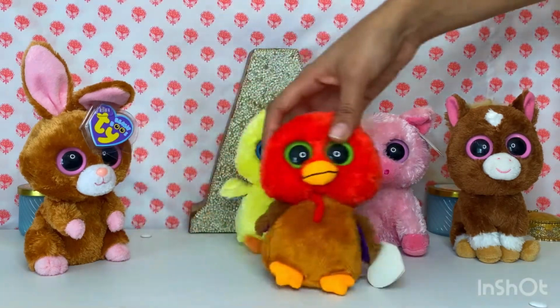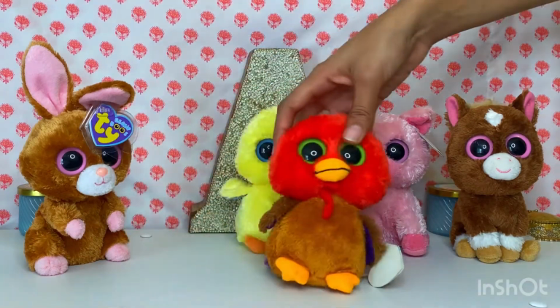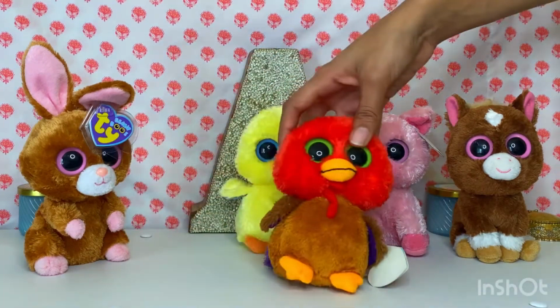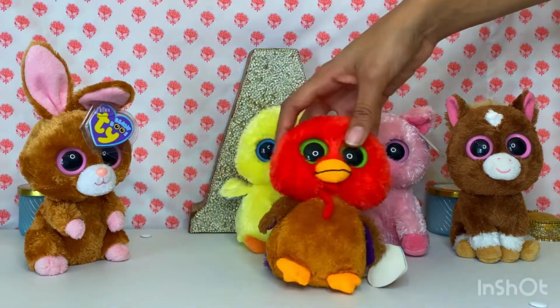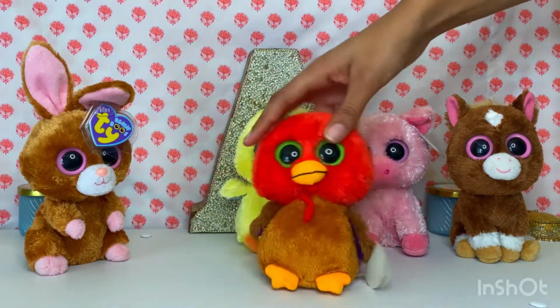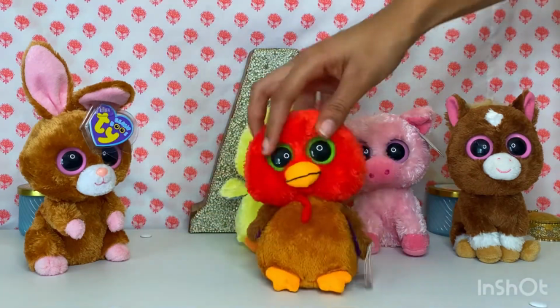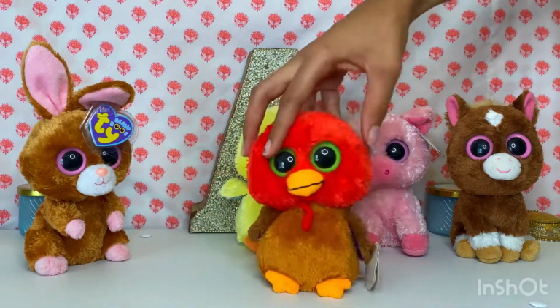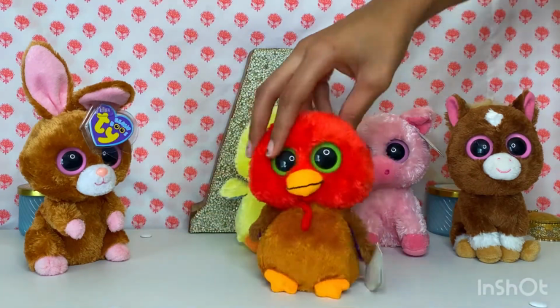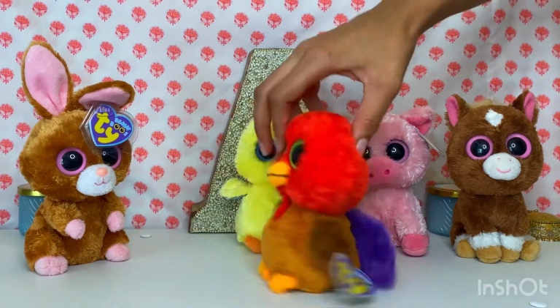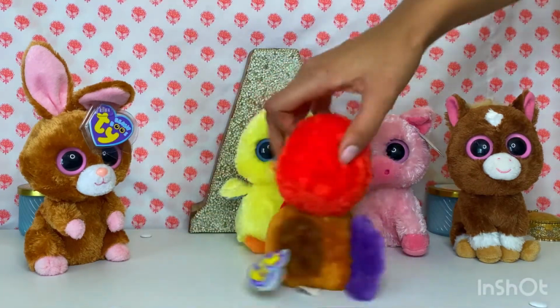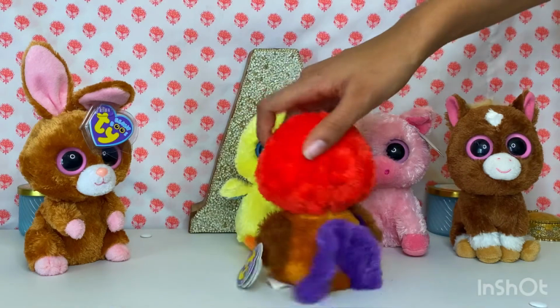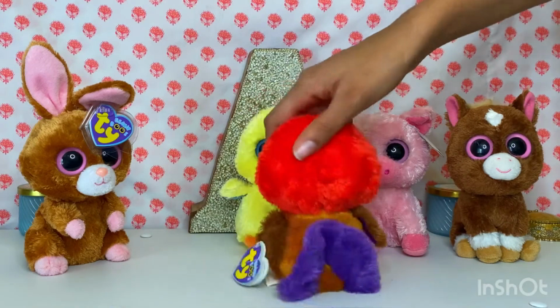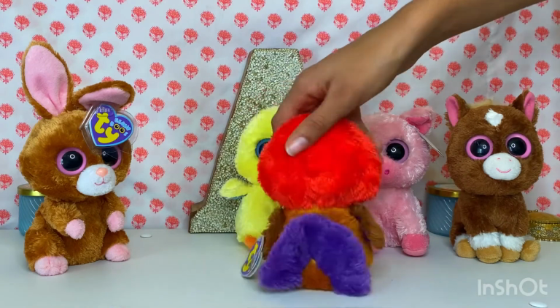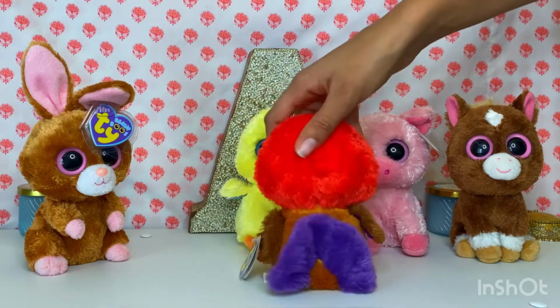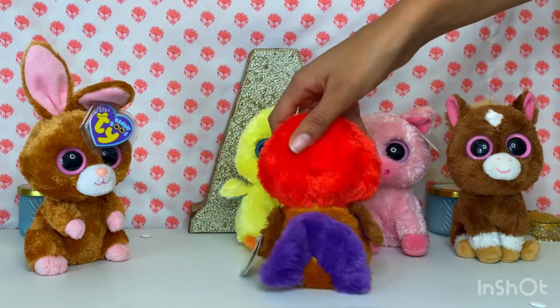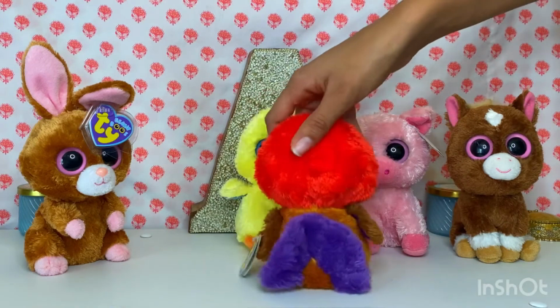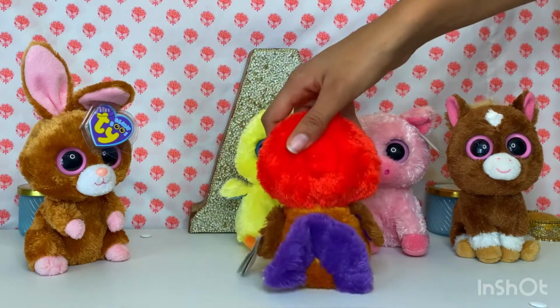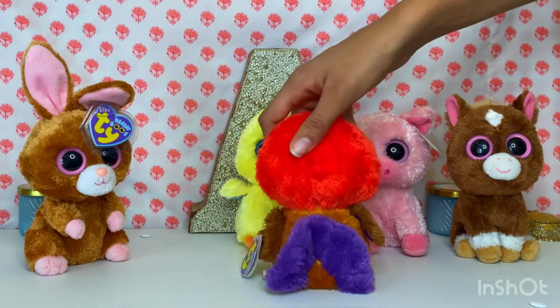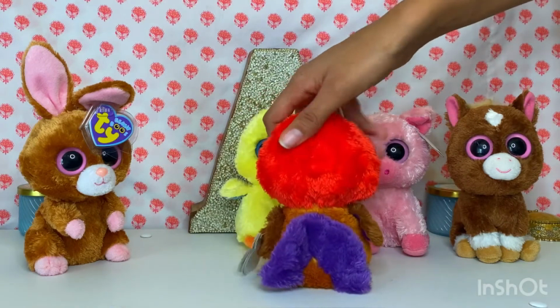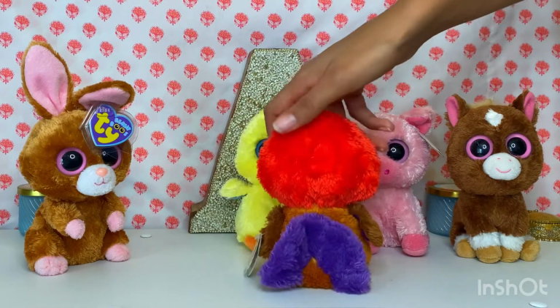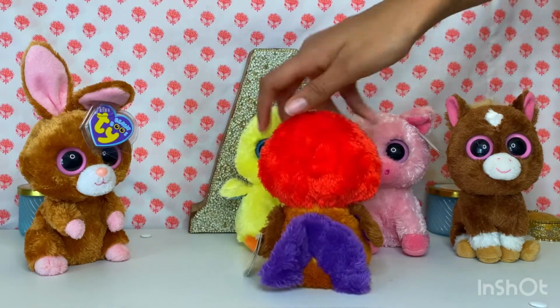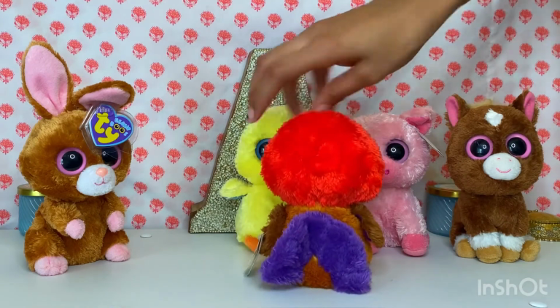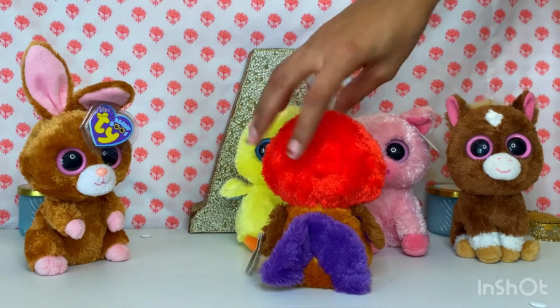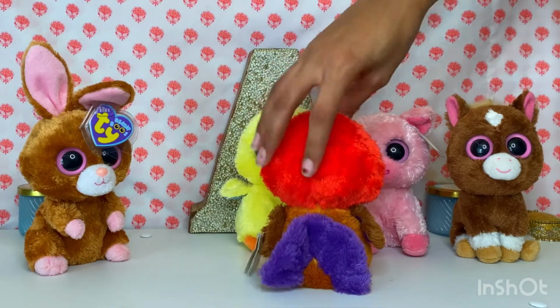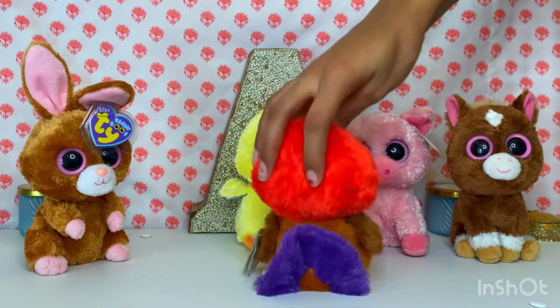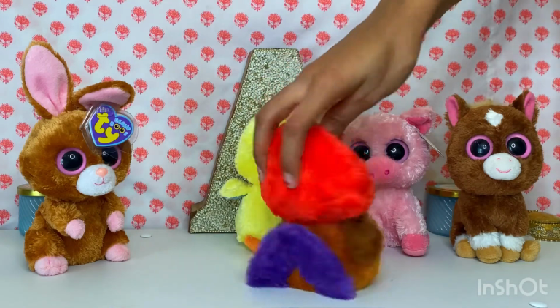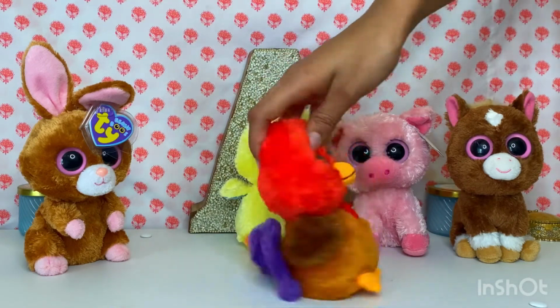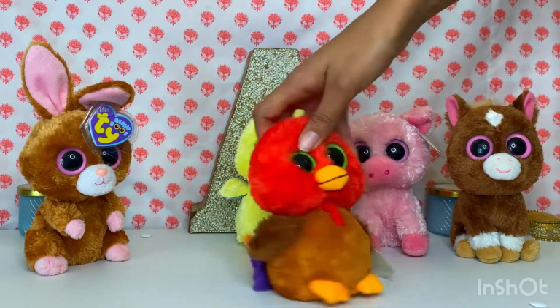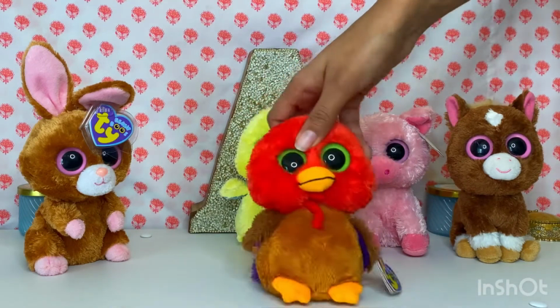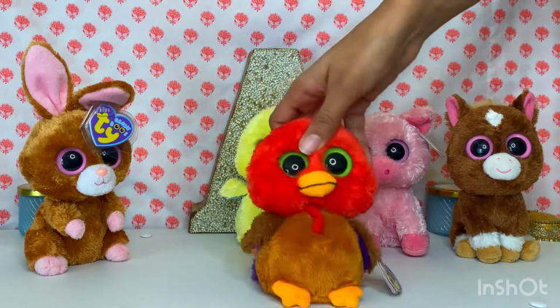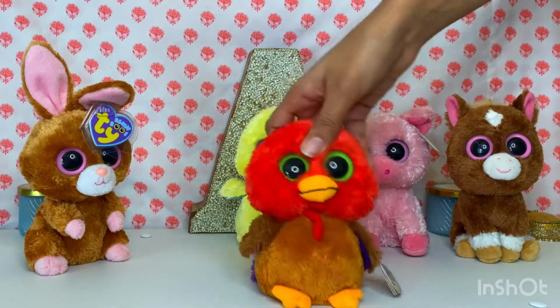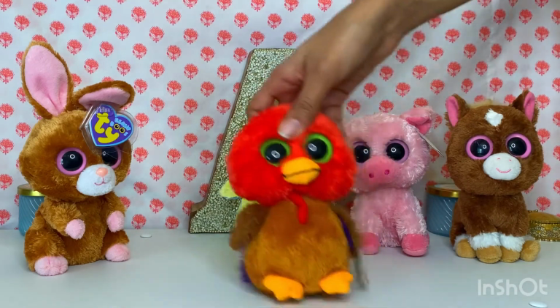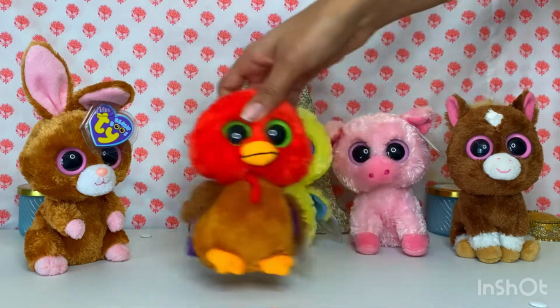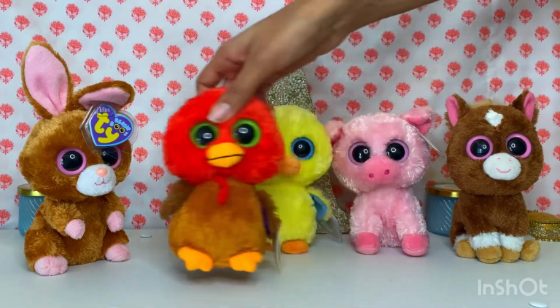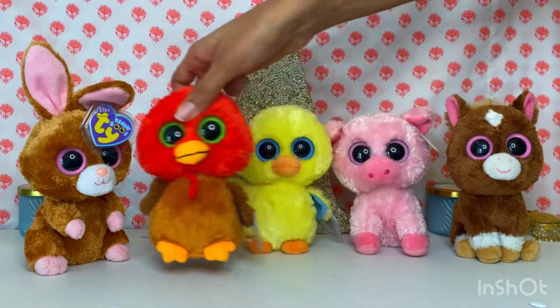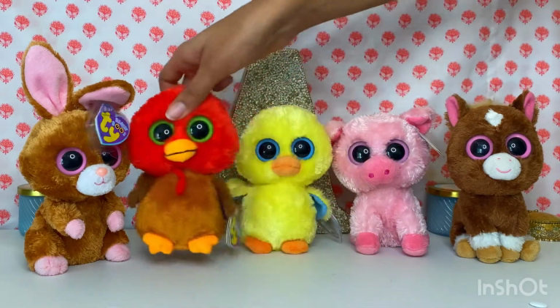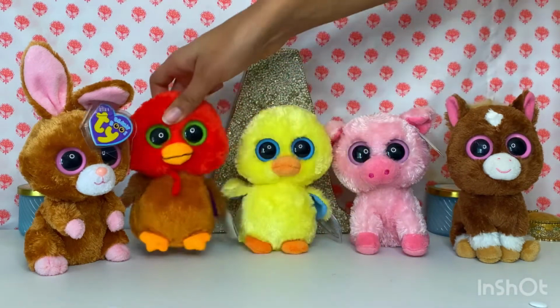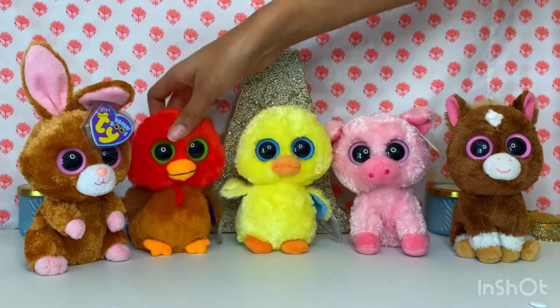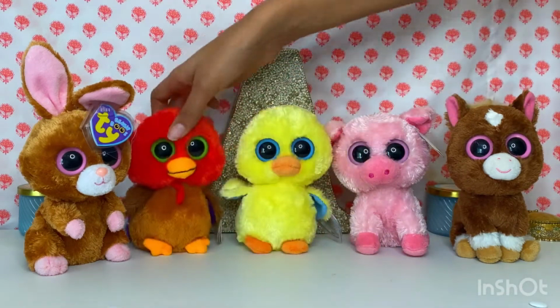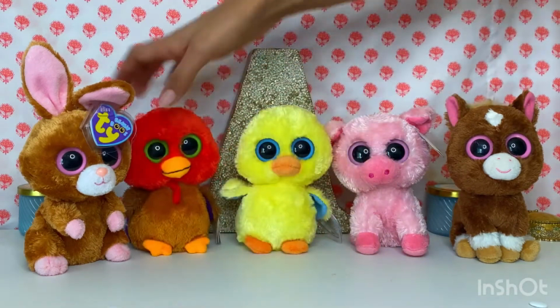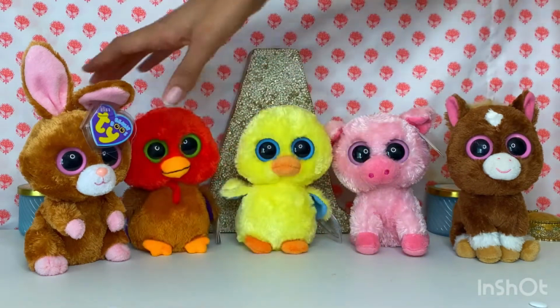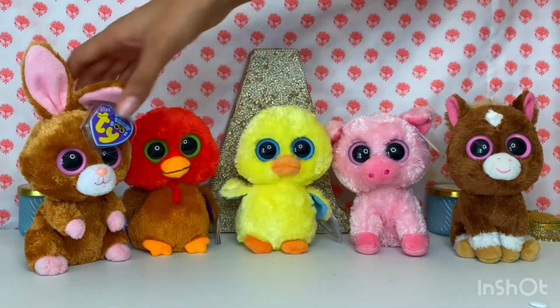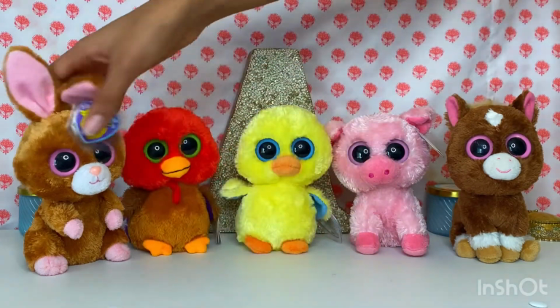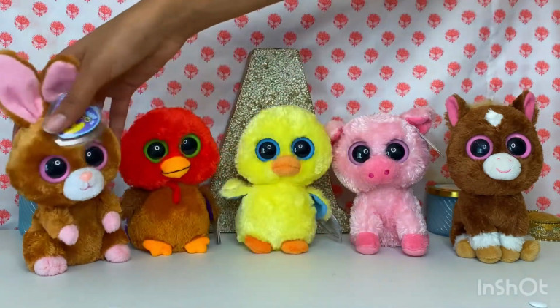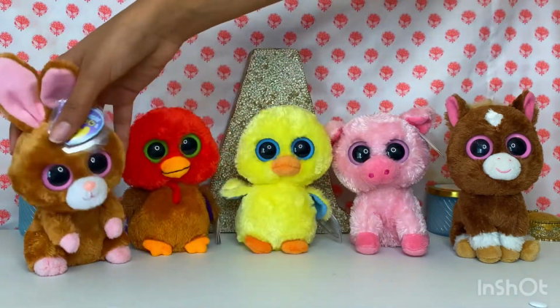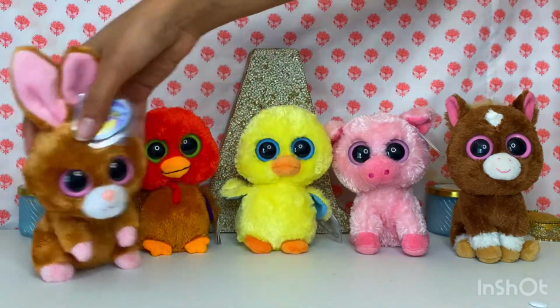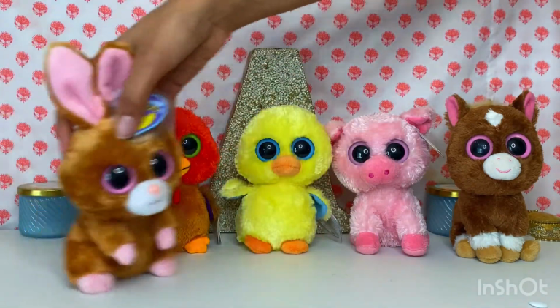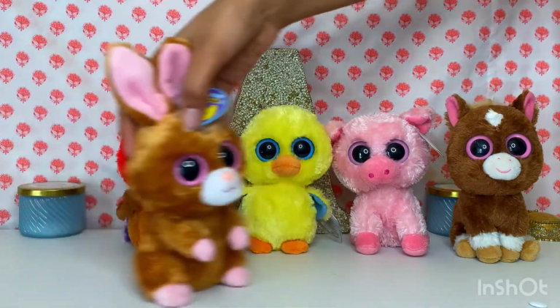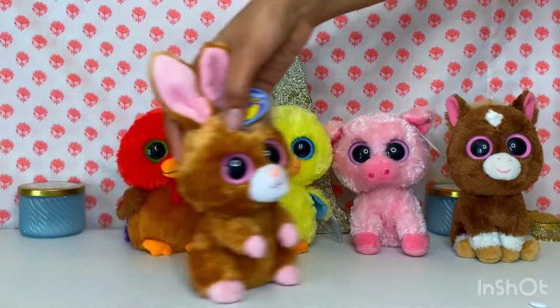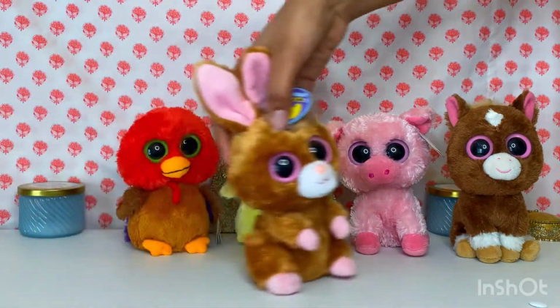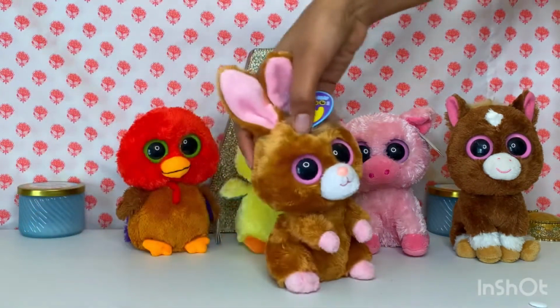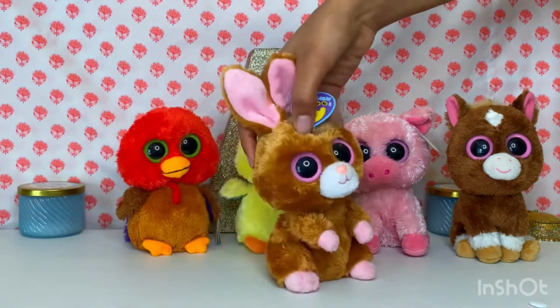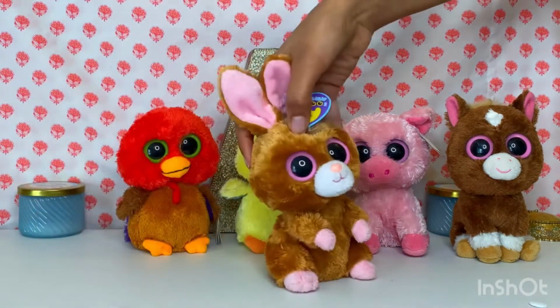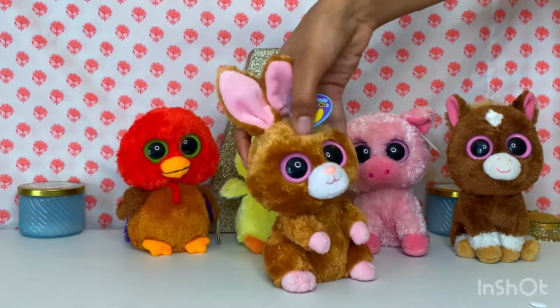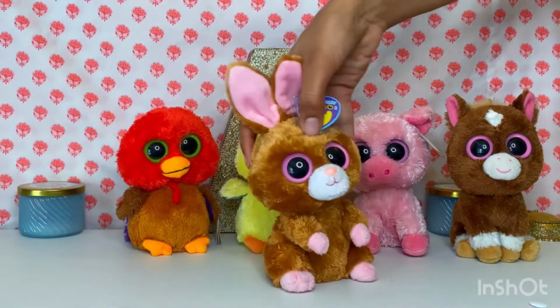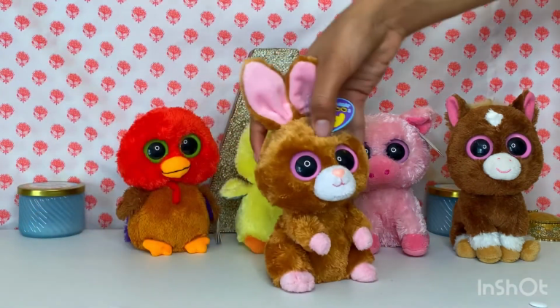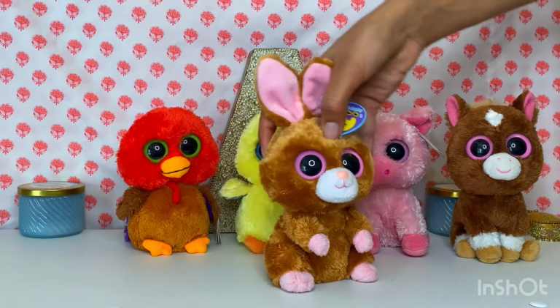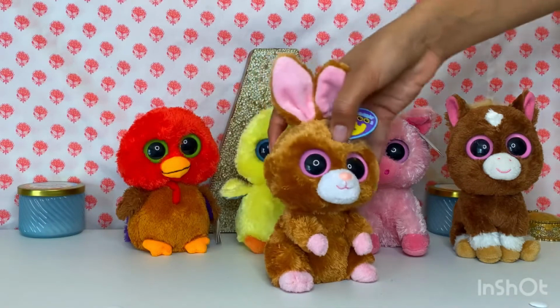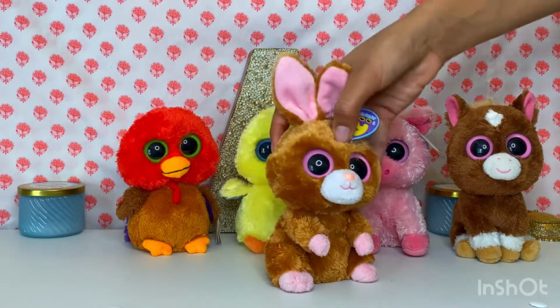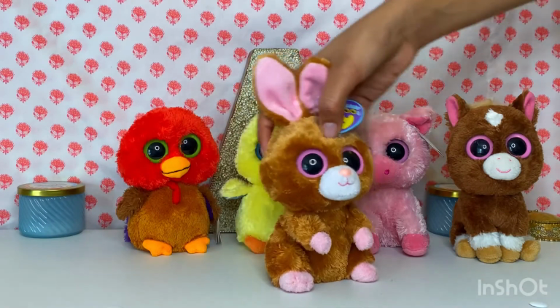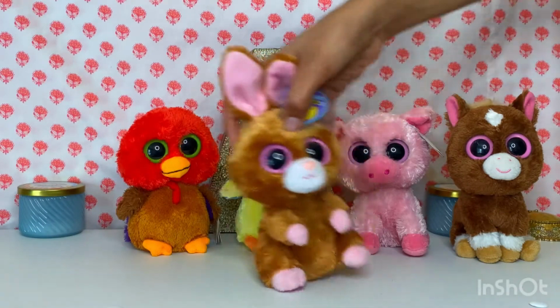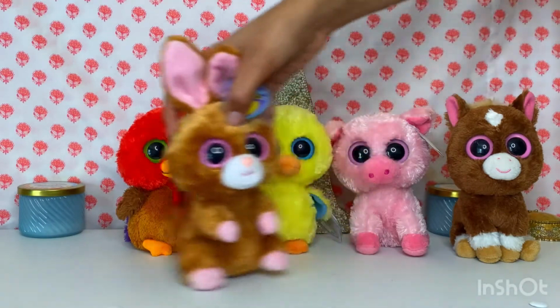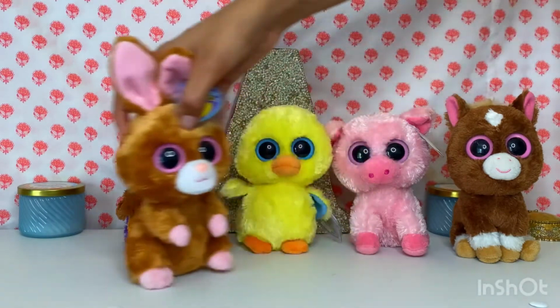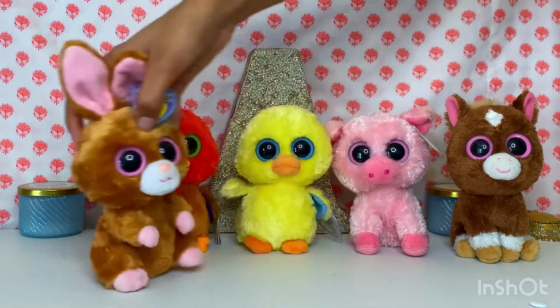Thankful with a purple tail, which is quite interesting. And Hobson, which is just an adorable bunny.